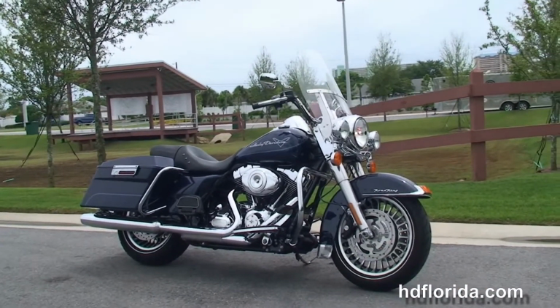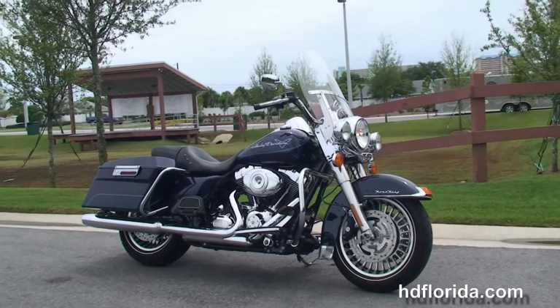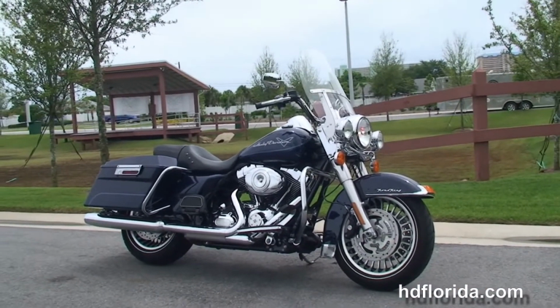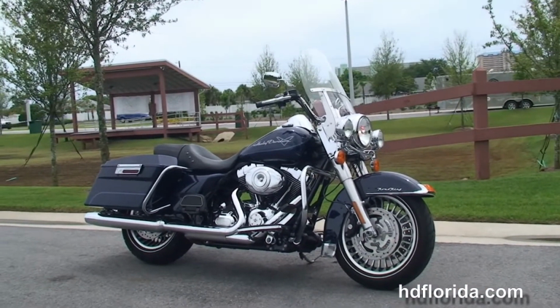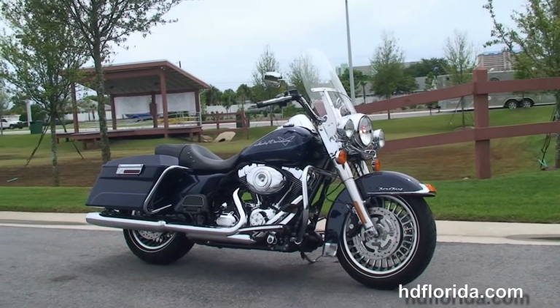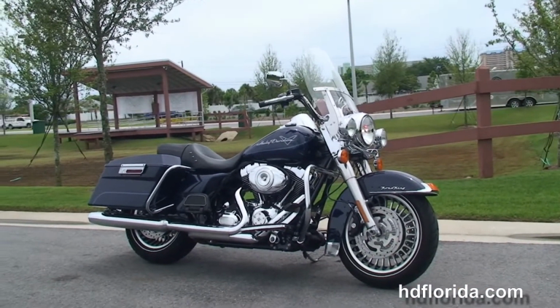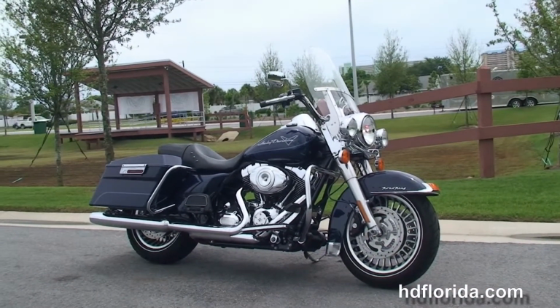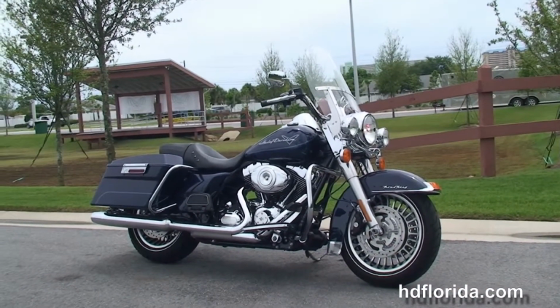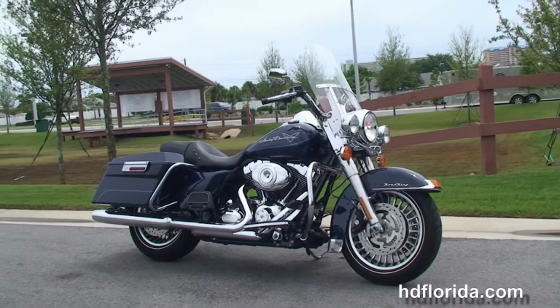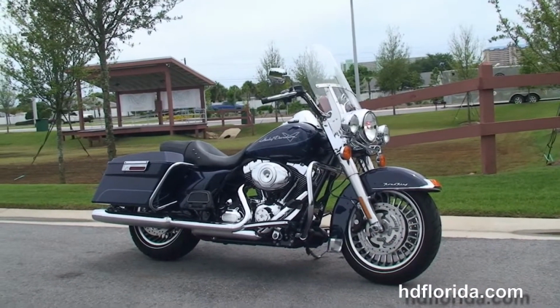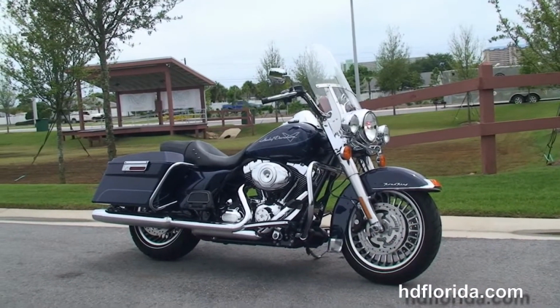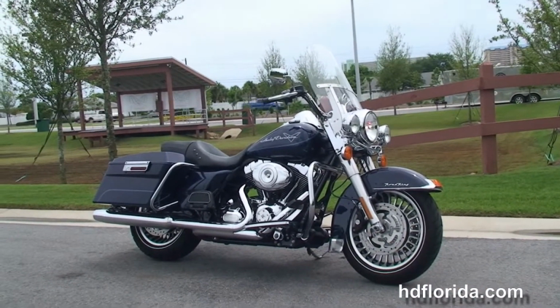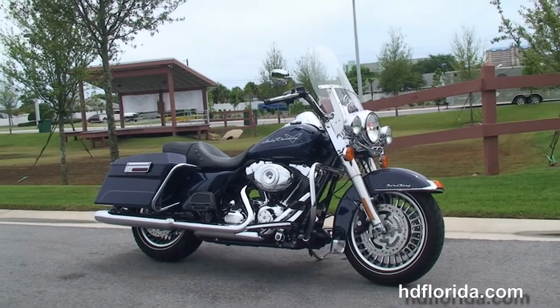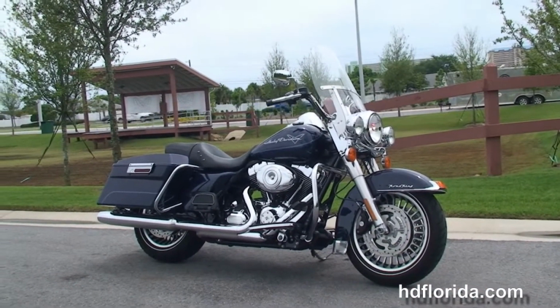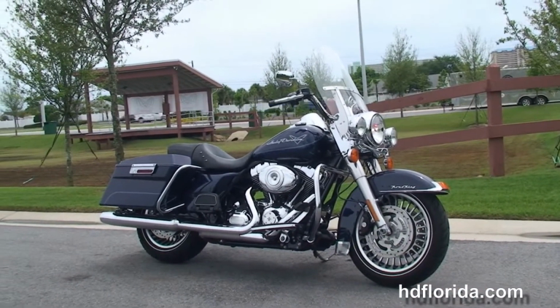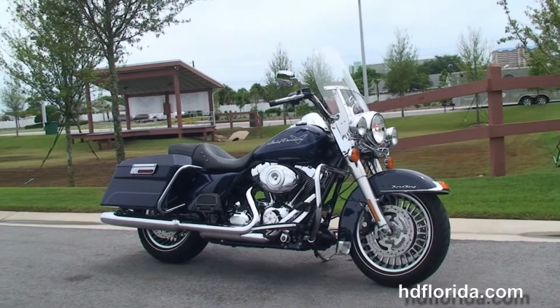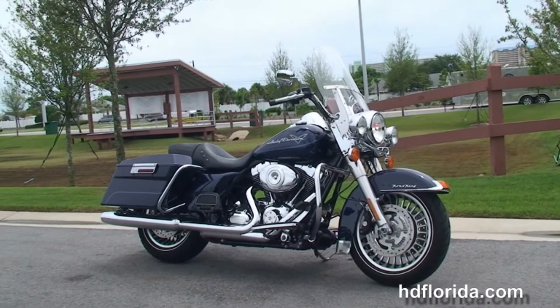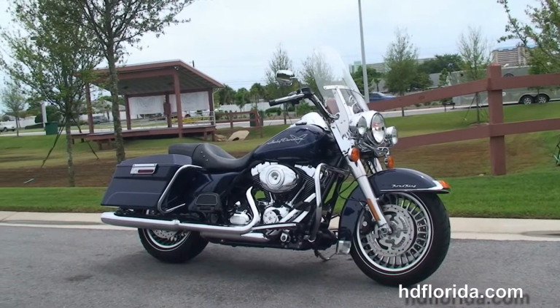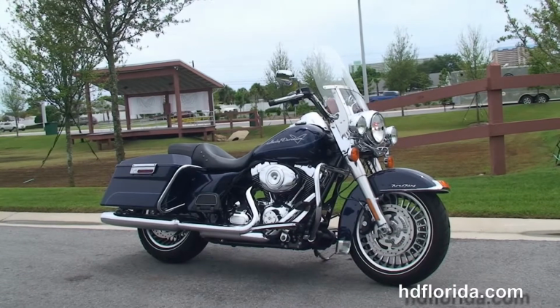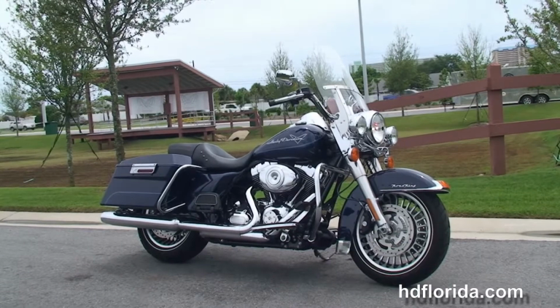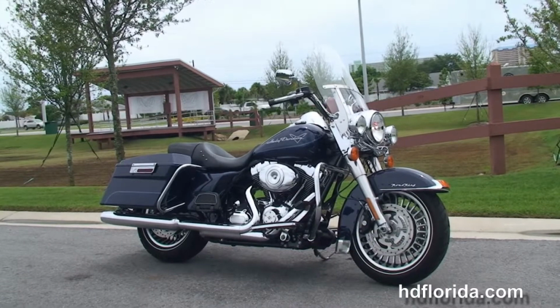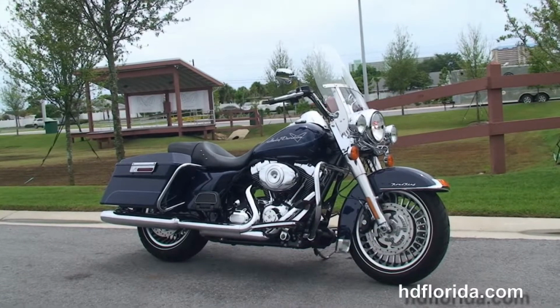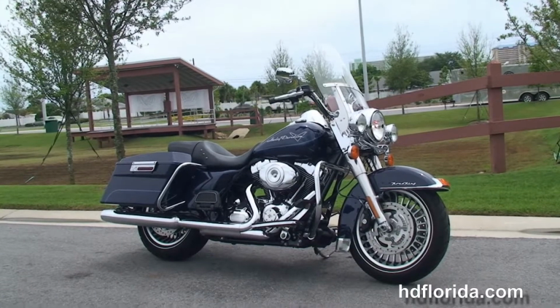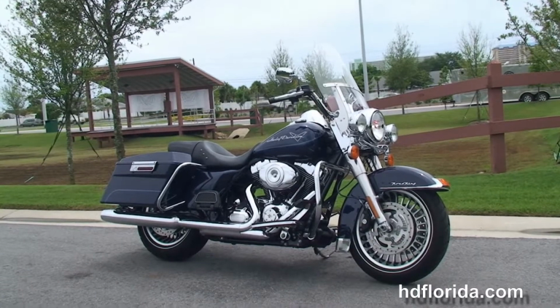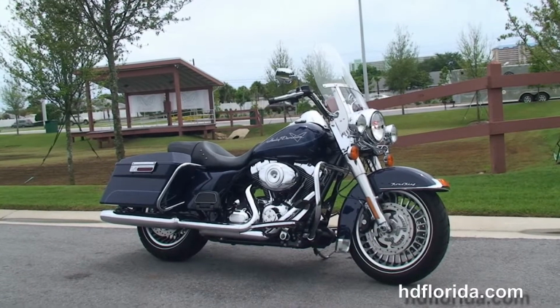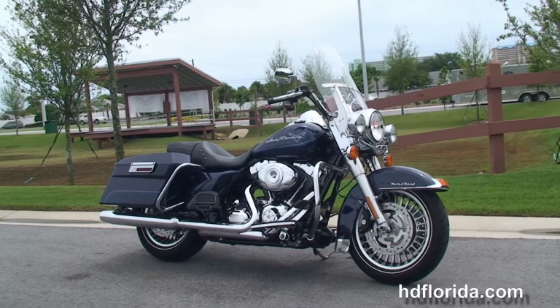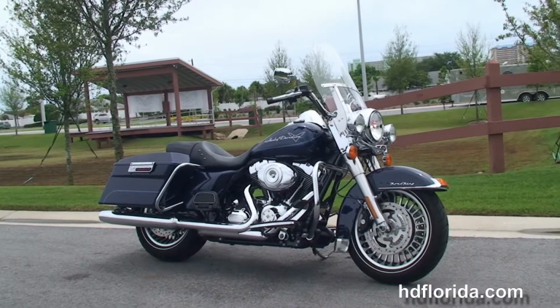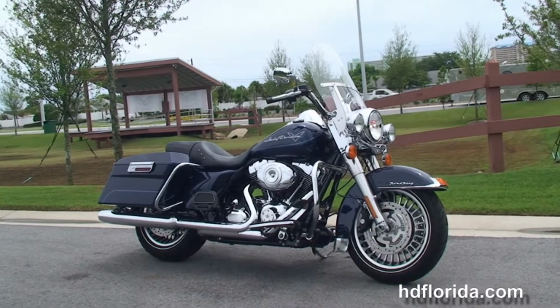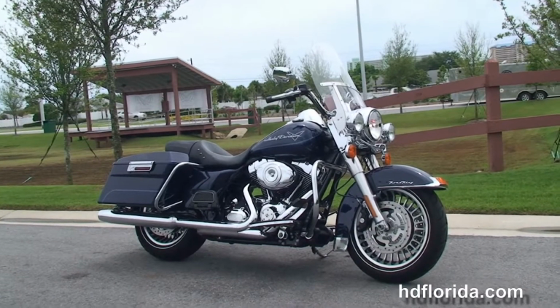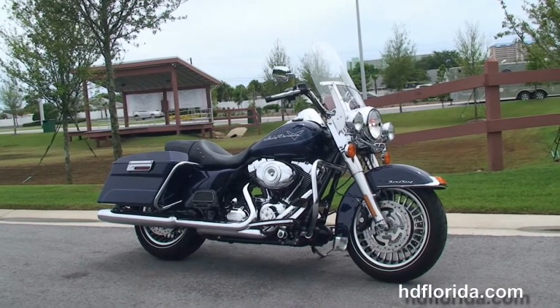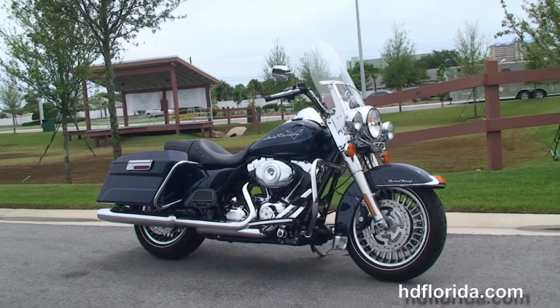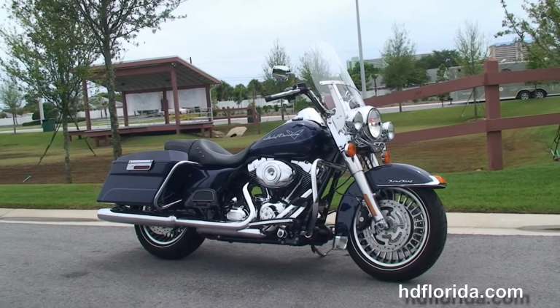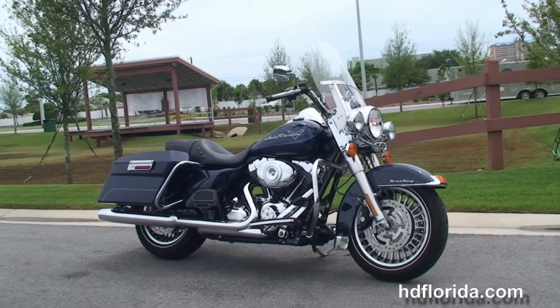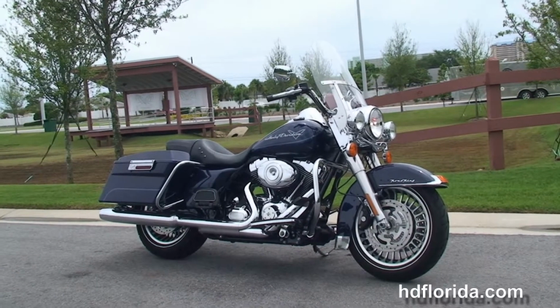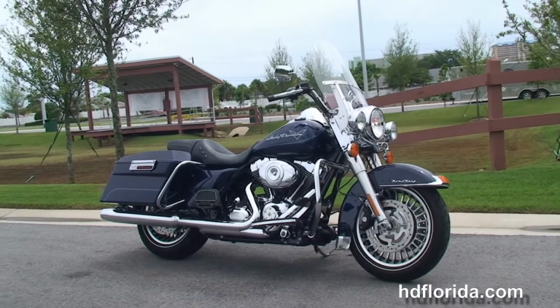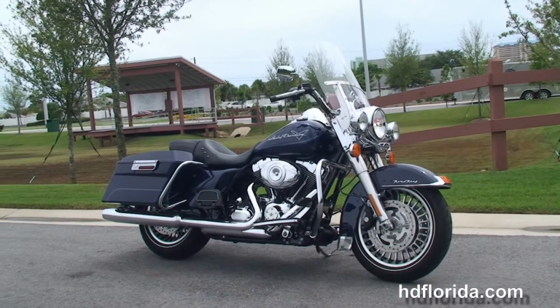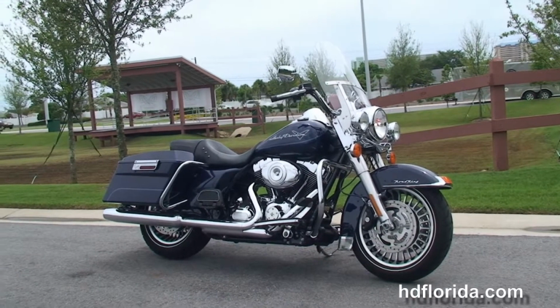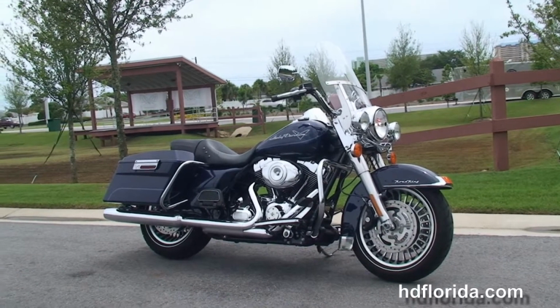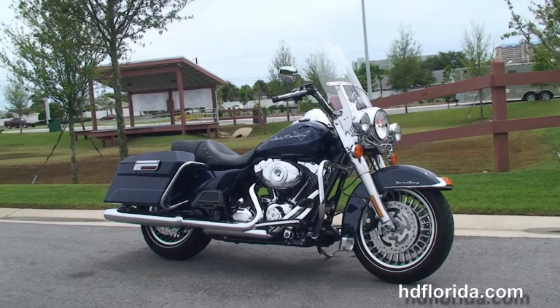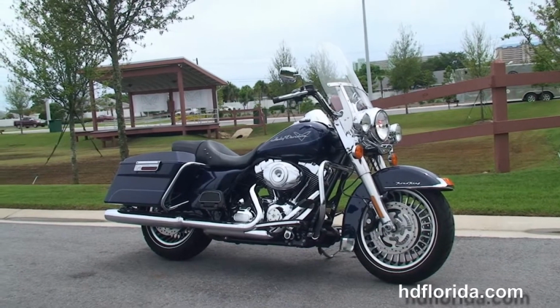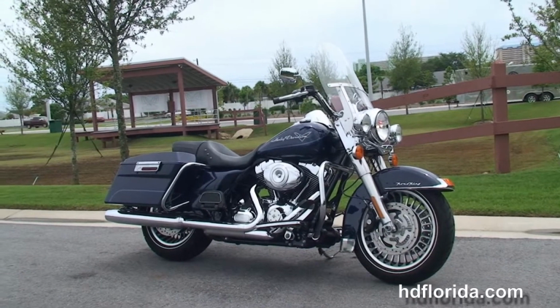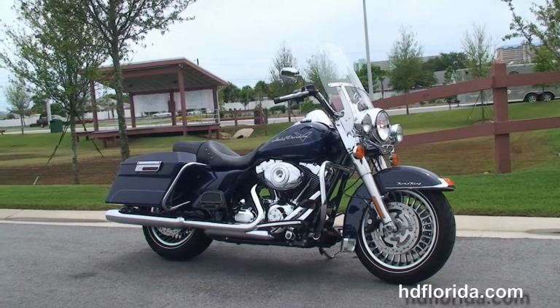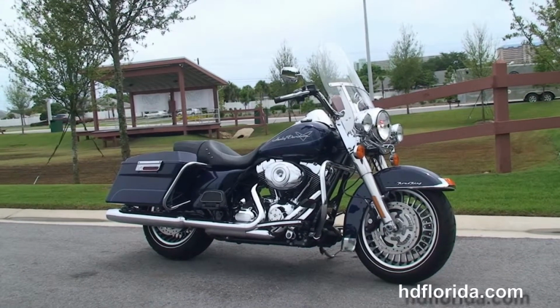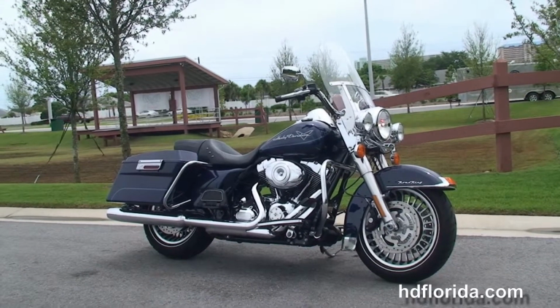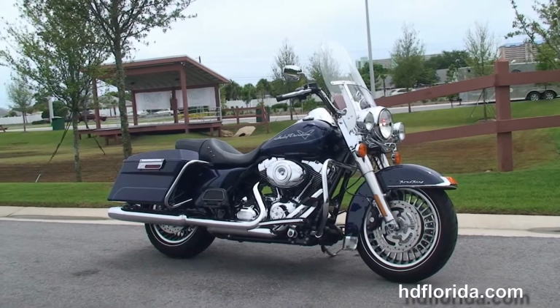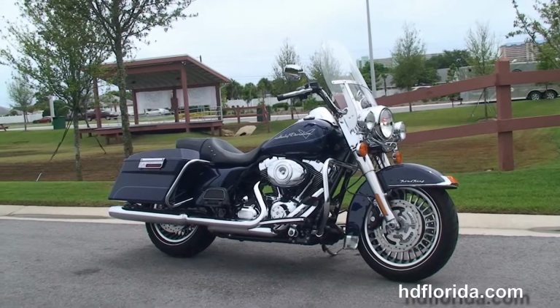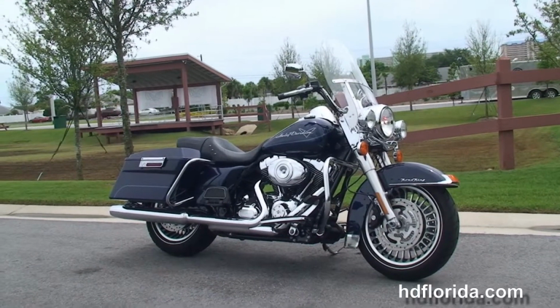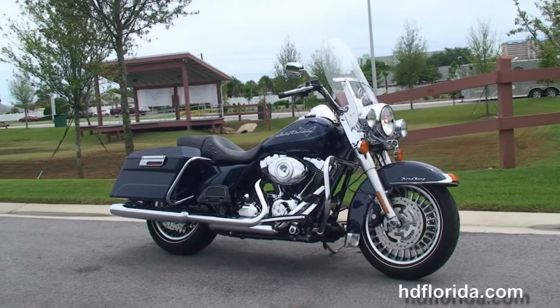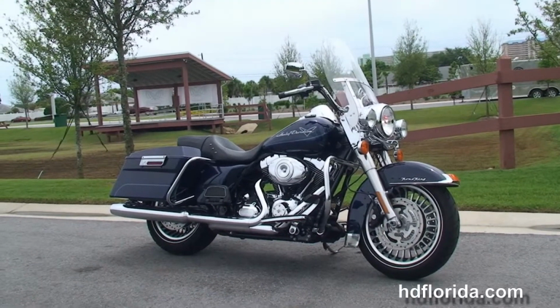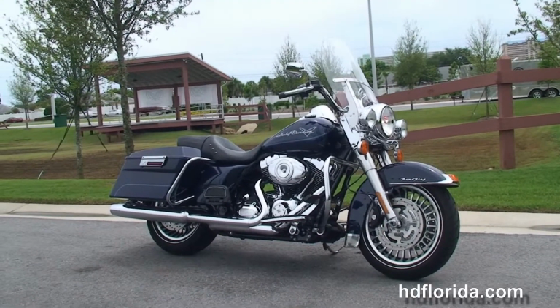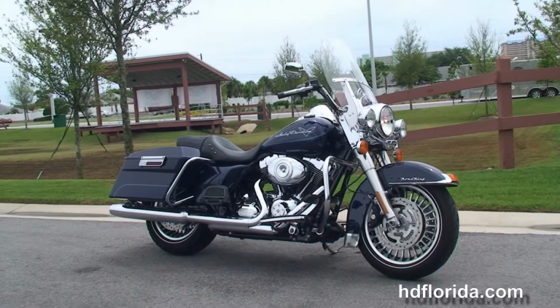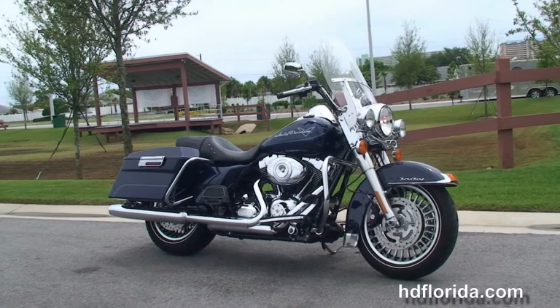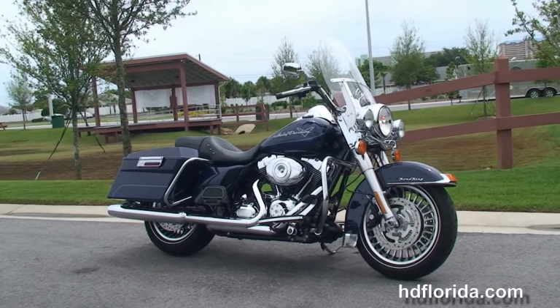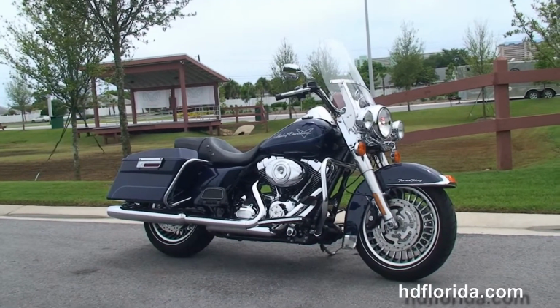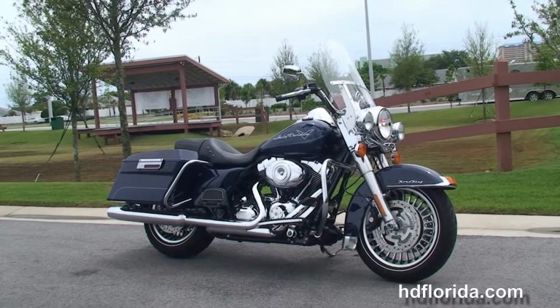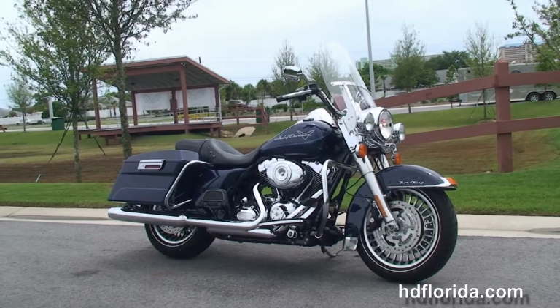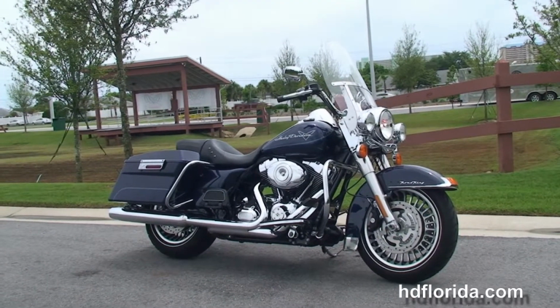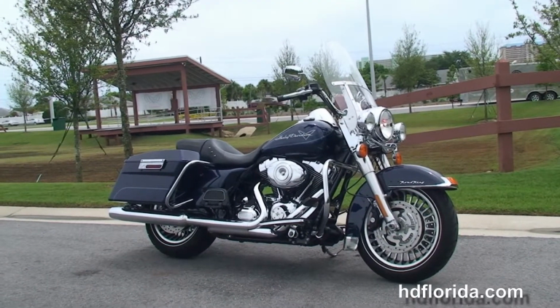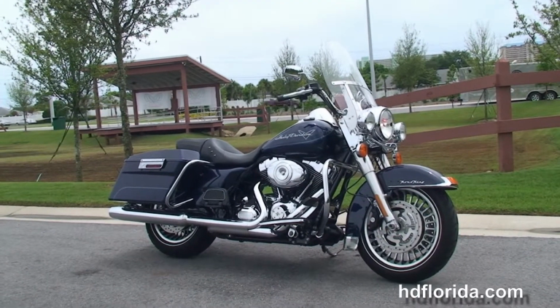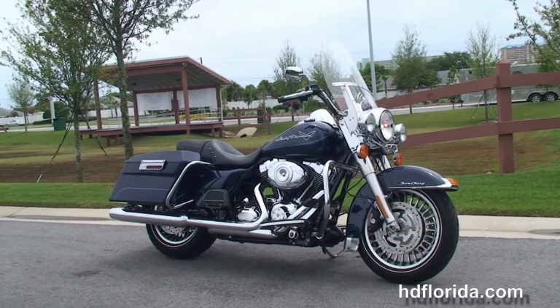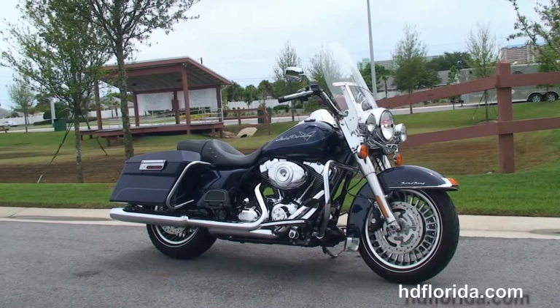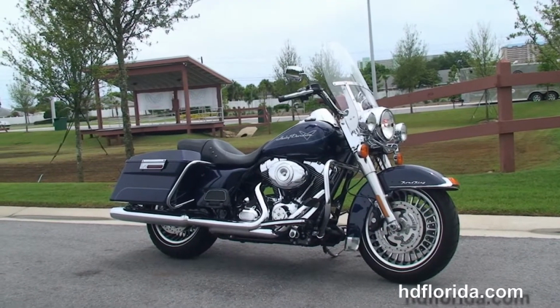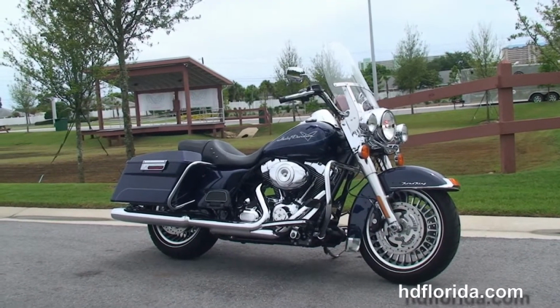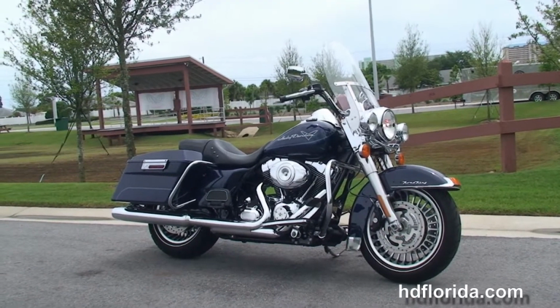We take anything on trade: import motorcycles, campers, boats, RVs, jewelry — you name it, we take it, as long as we don't have to feed it.